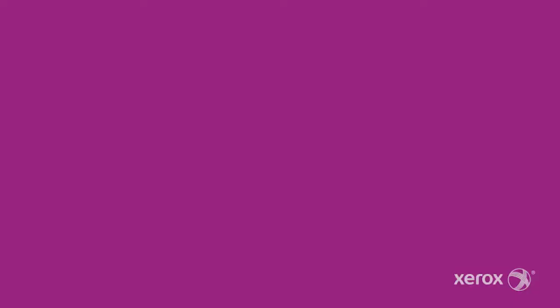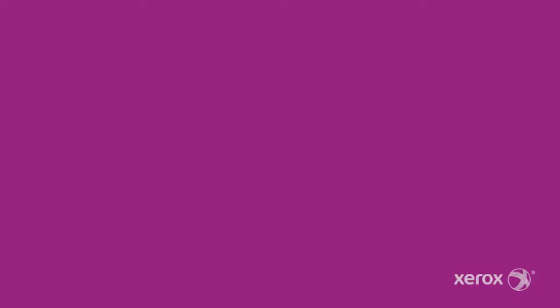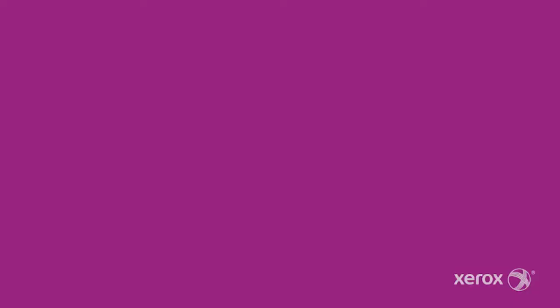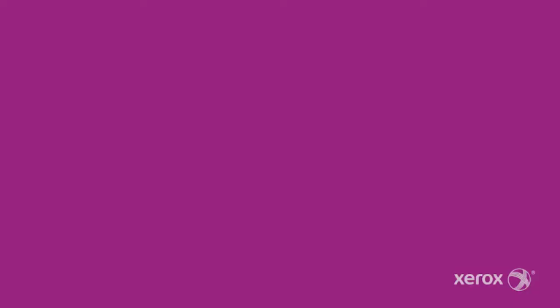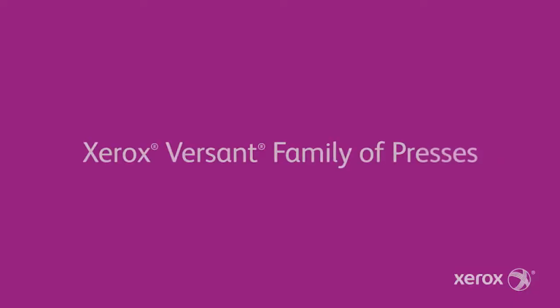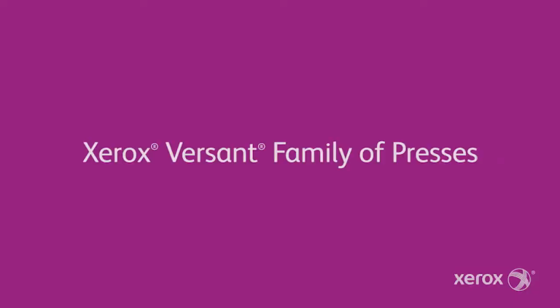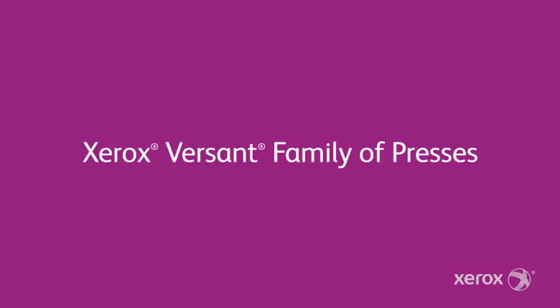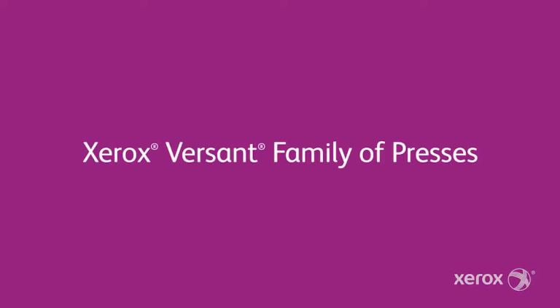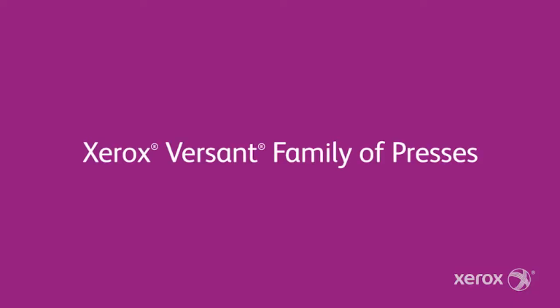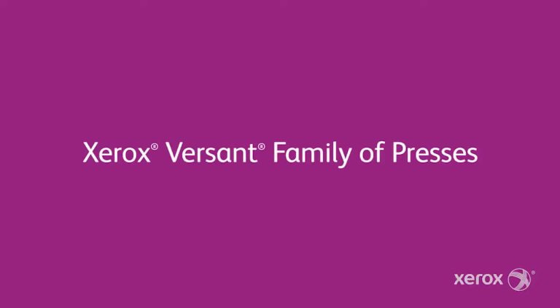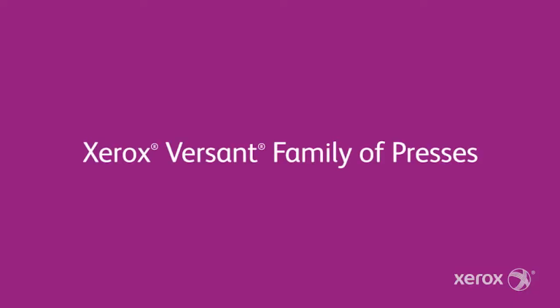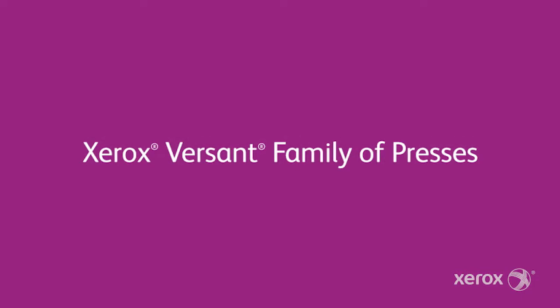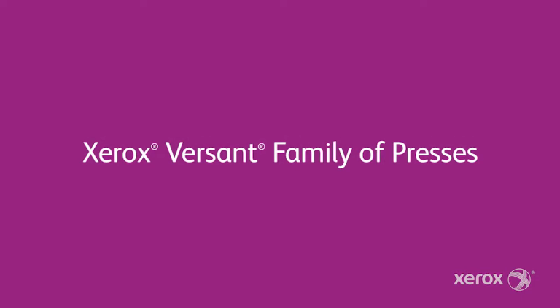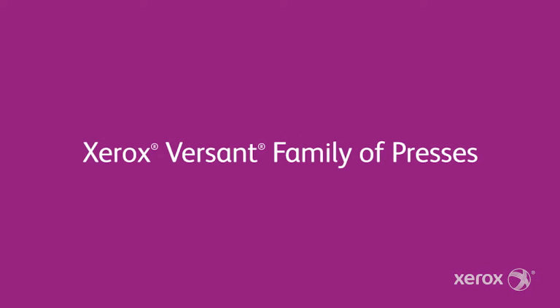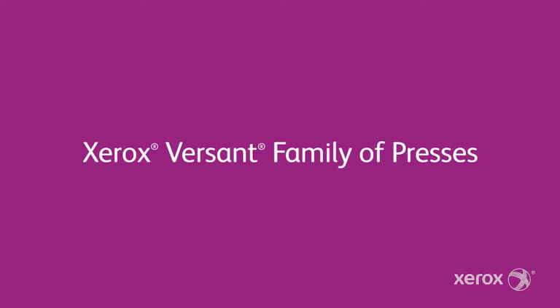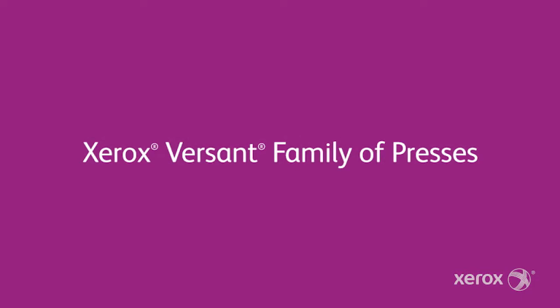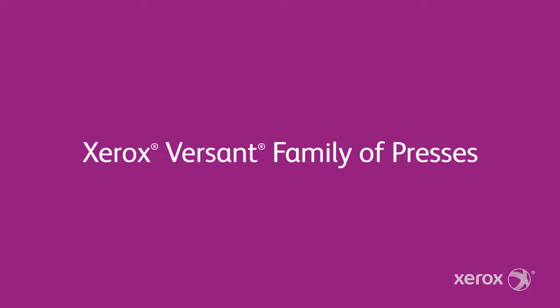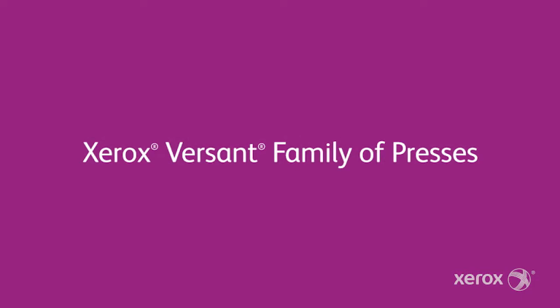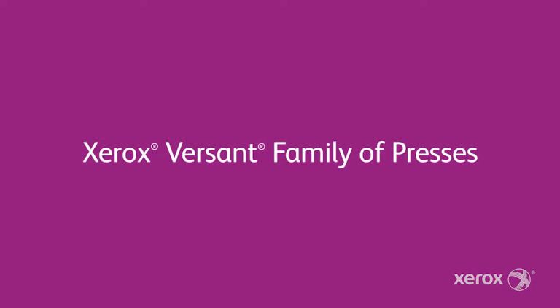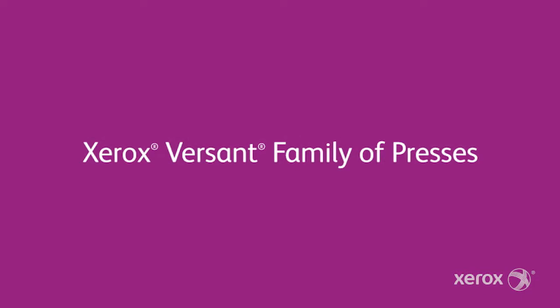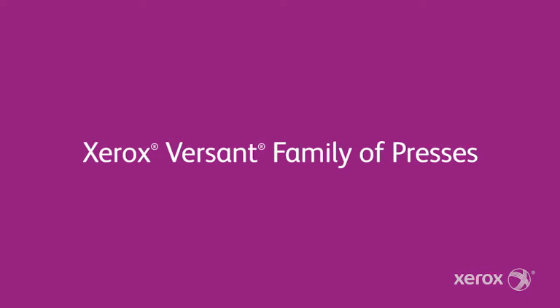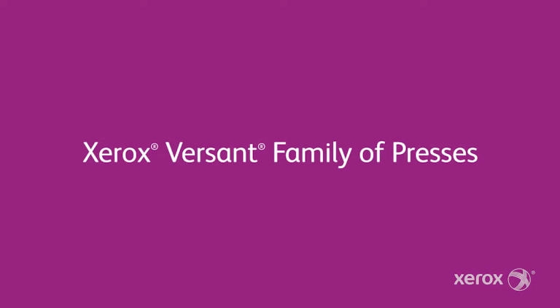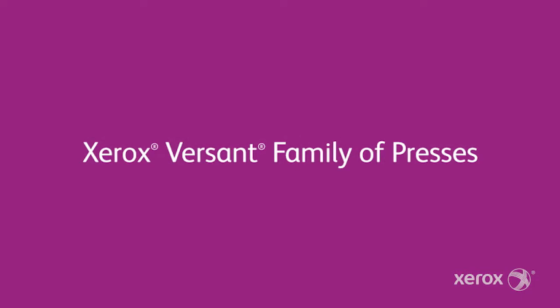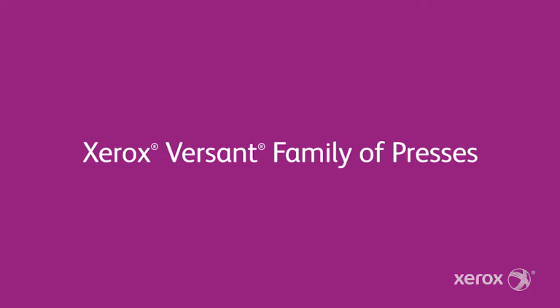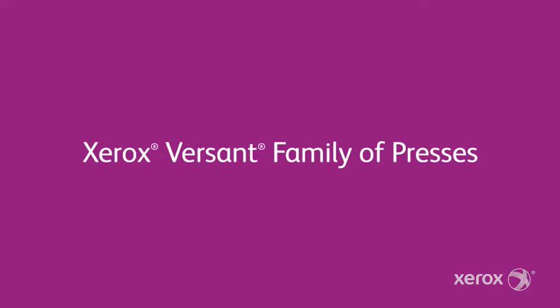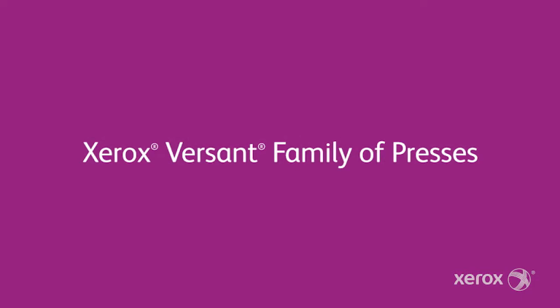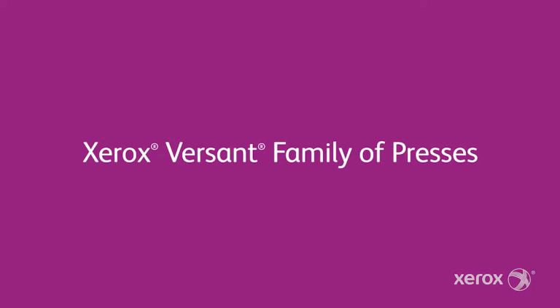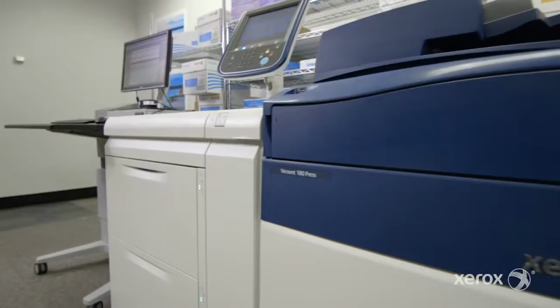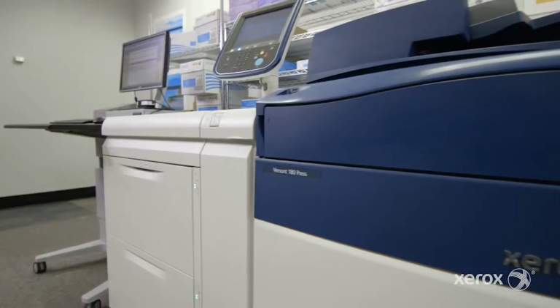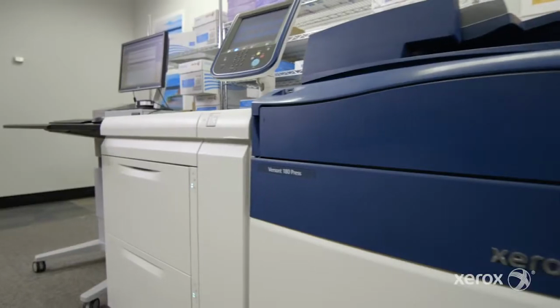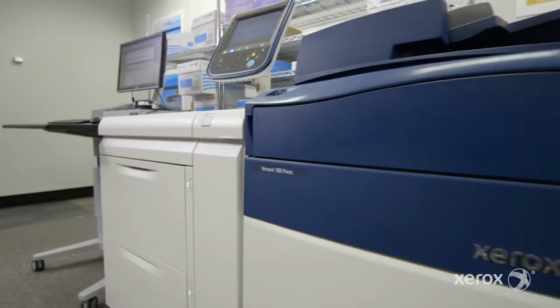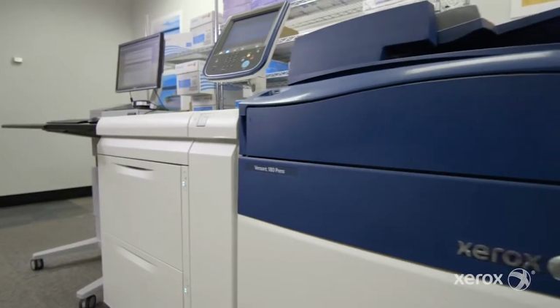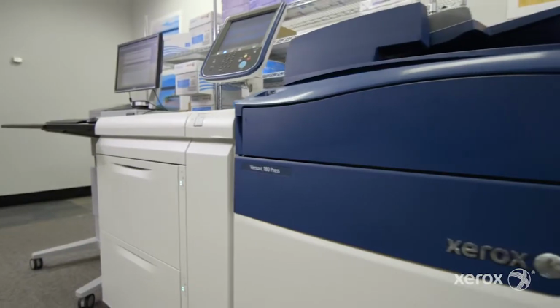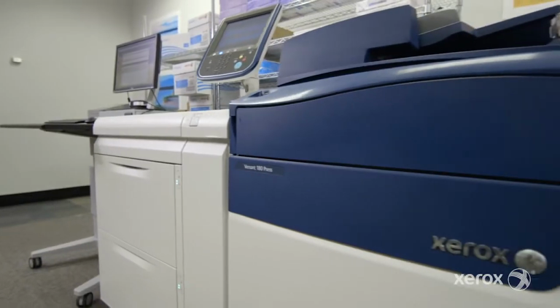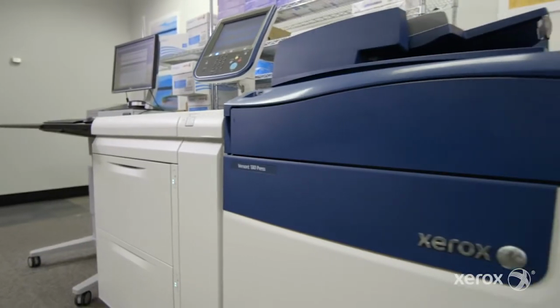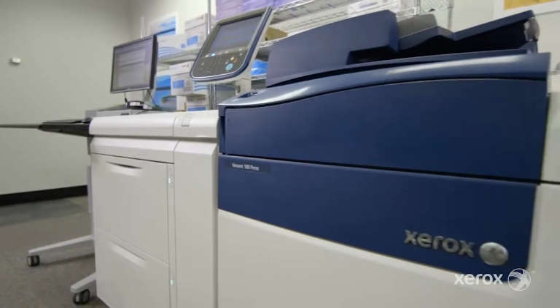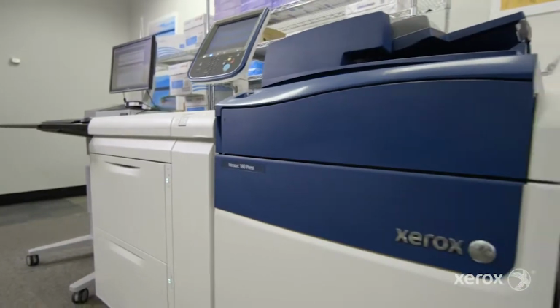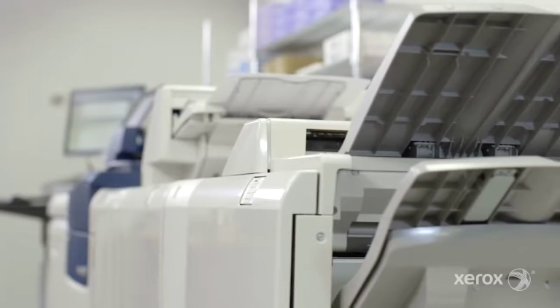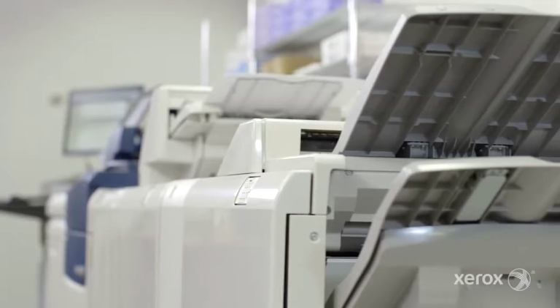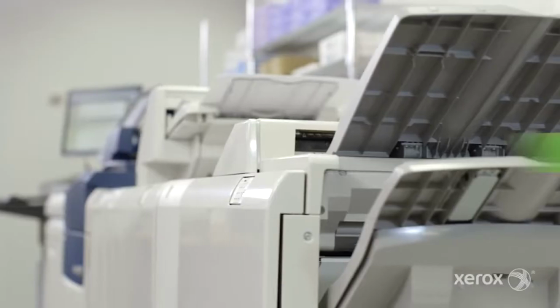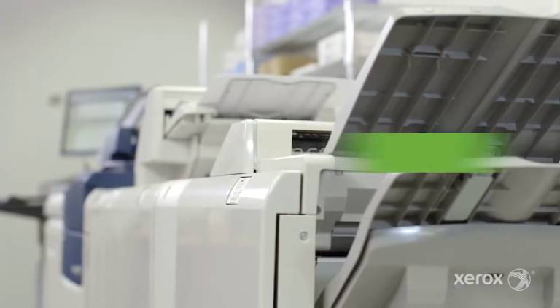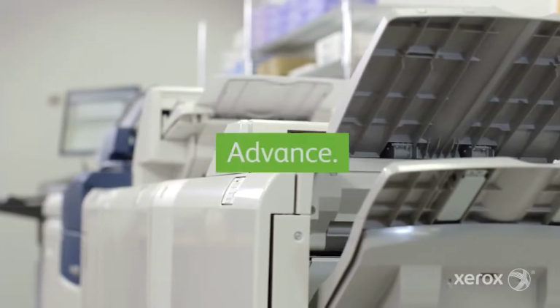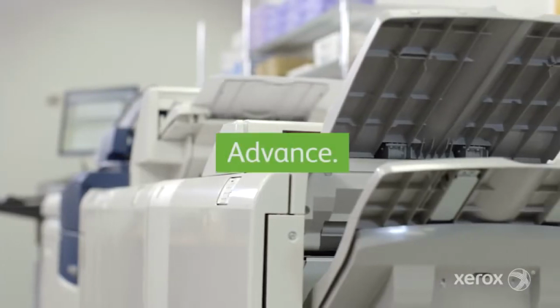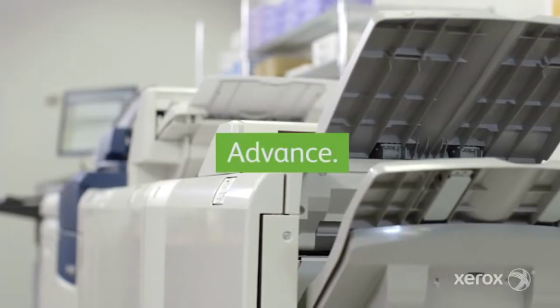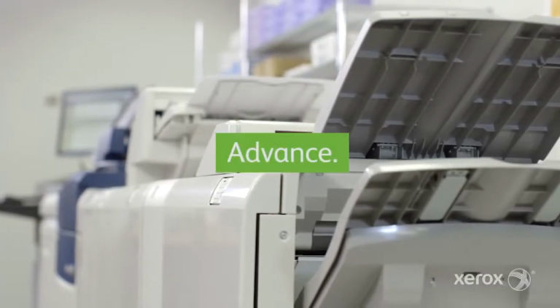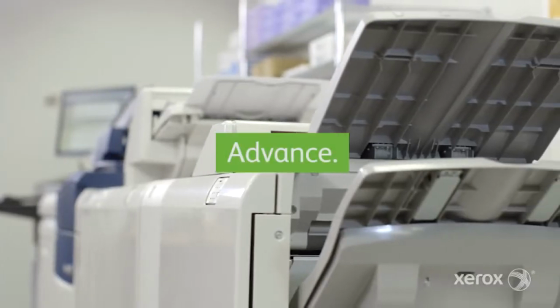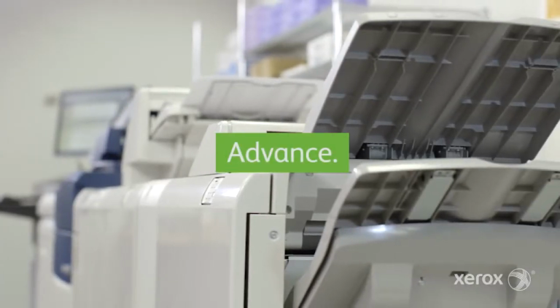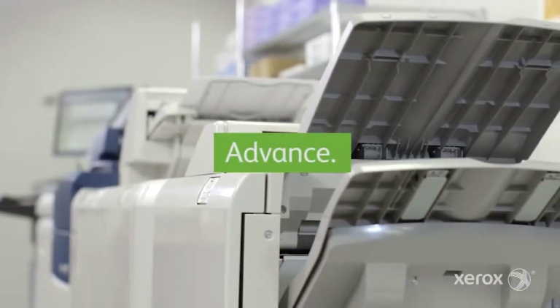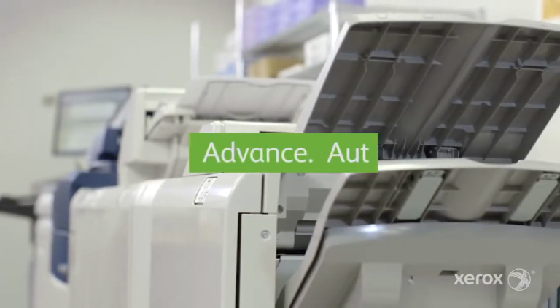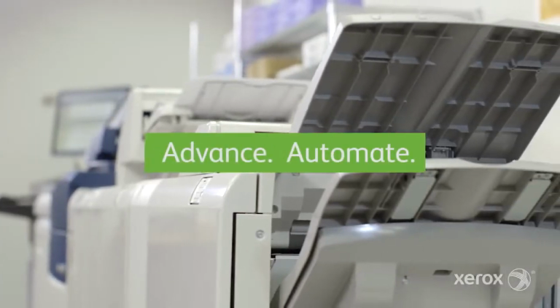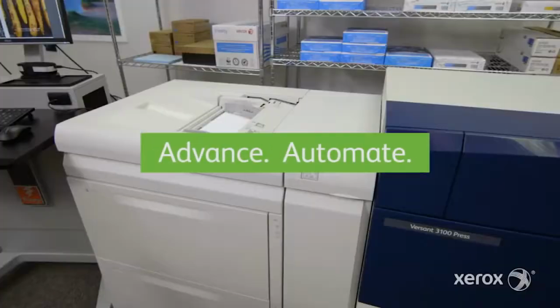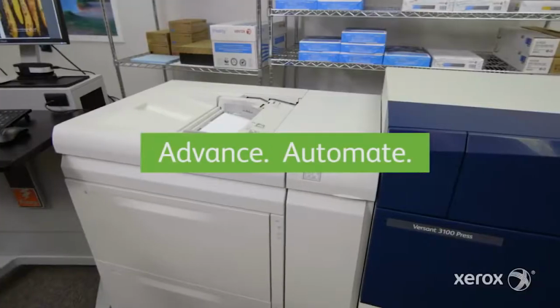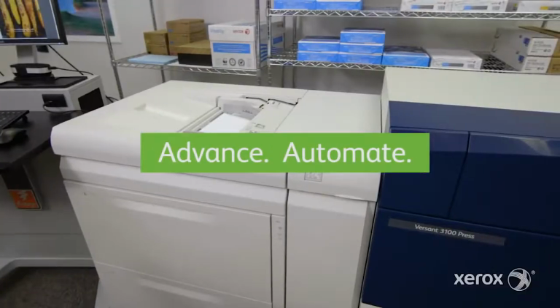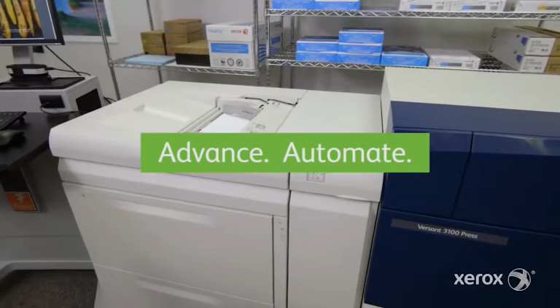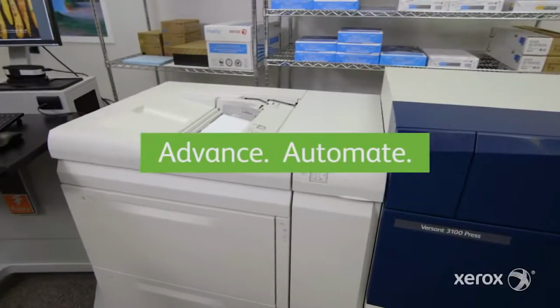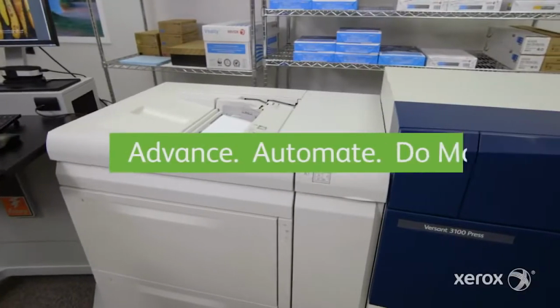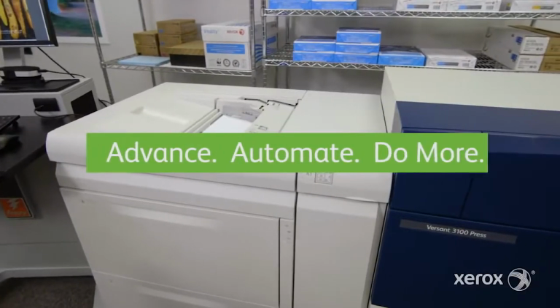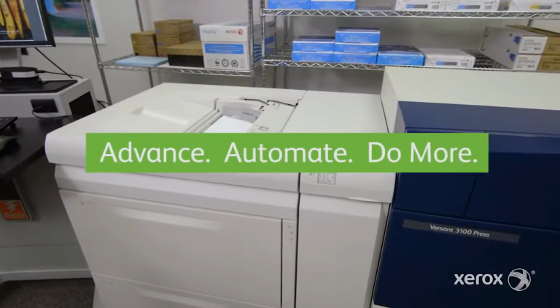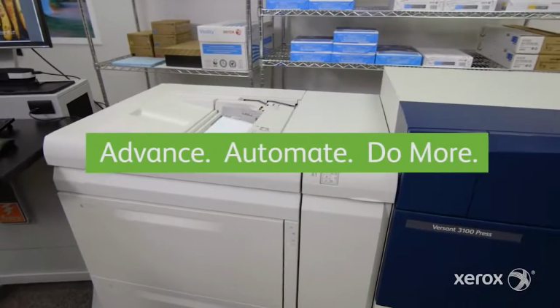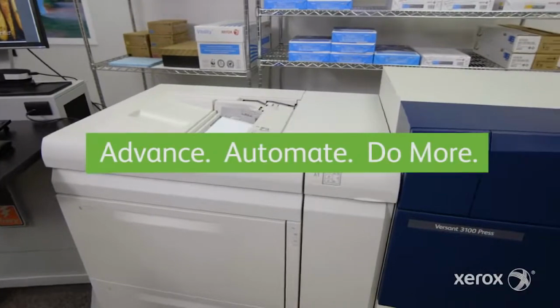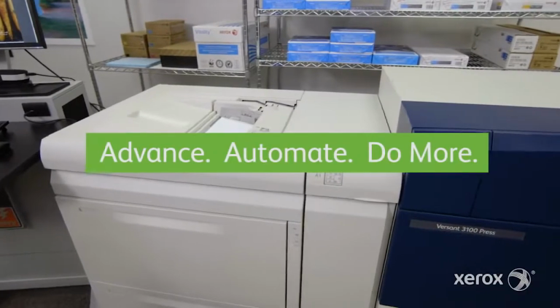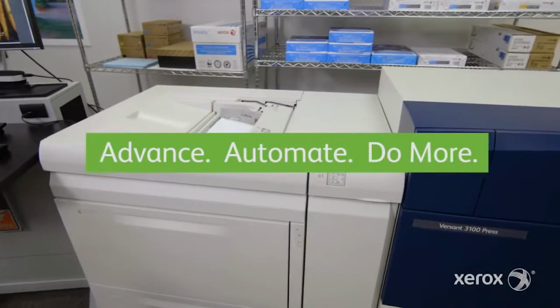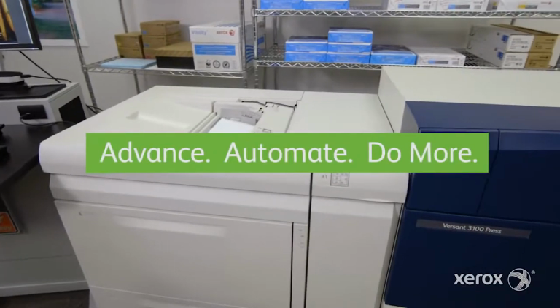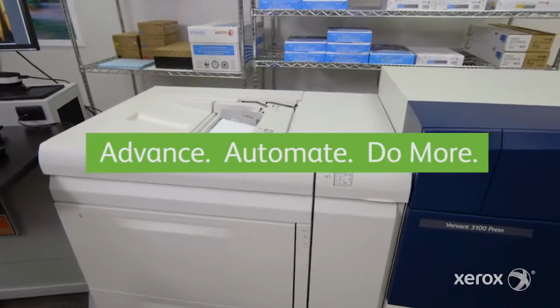Meet the Xerox Versant family of presses — three presses designed to help you advance, automate, and do more.